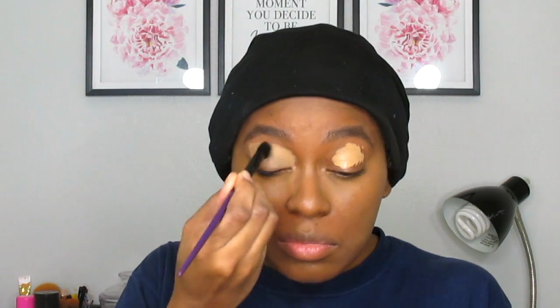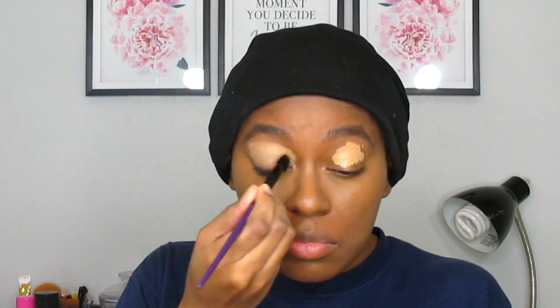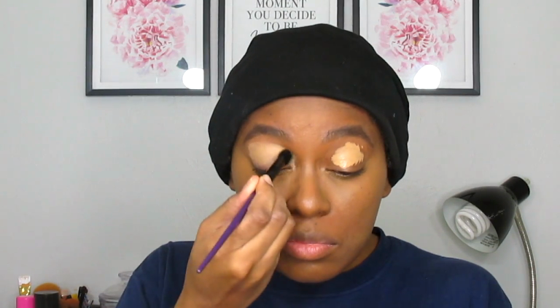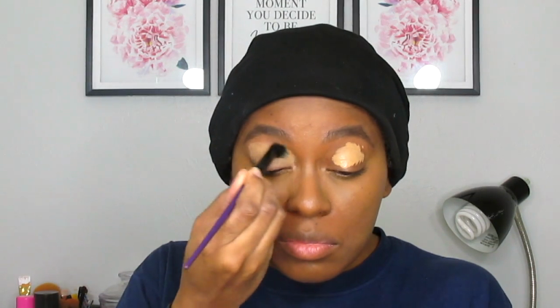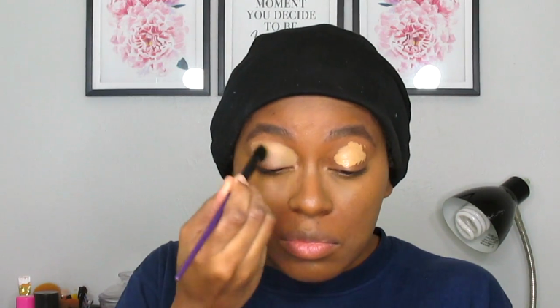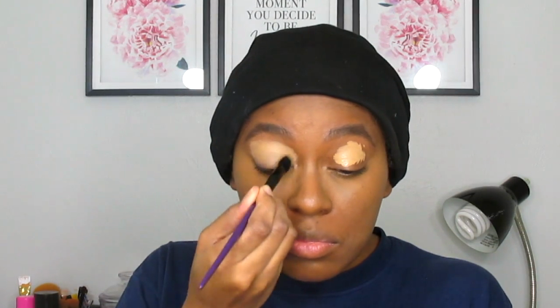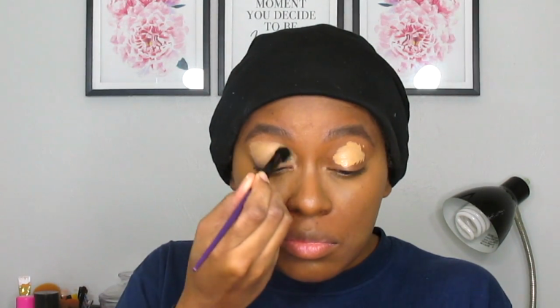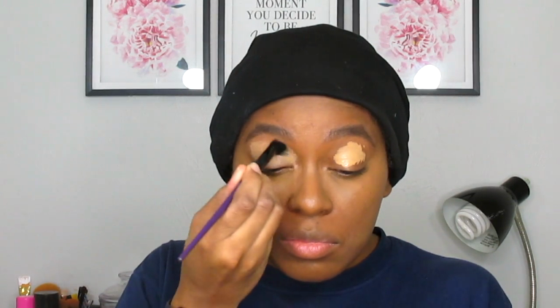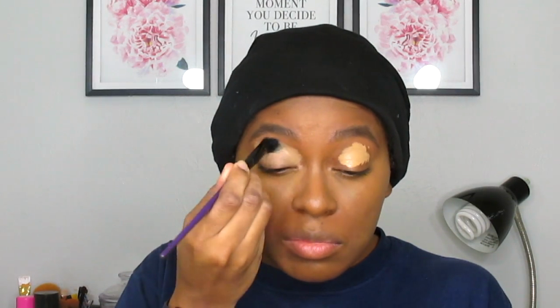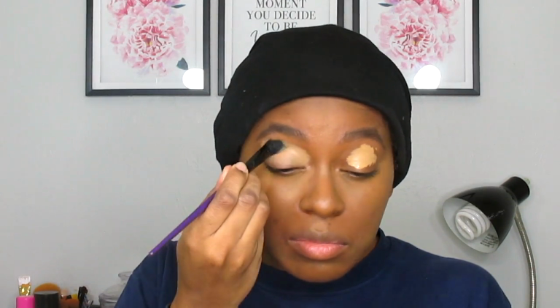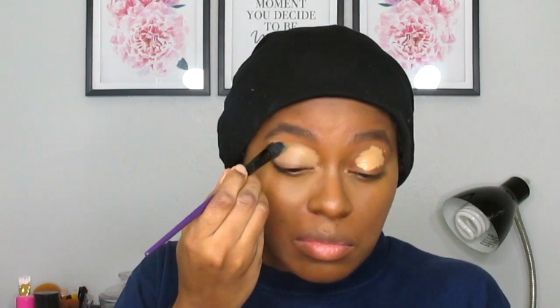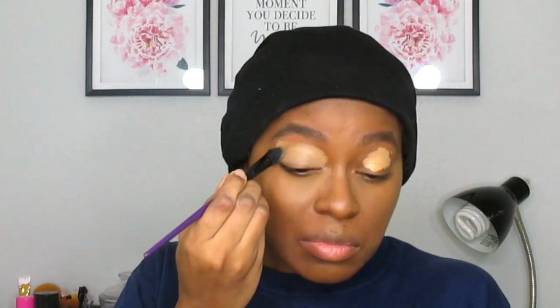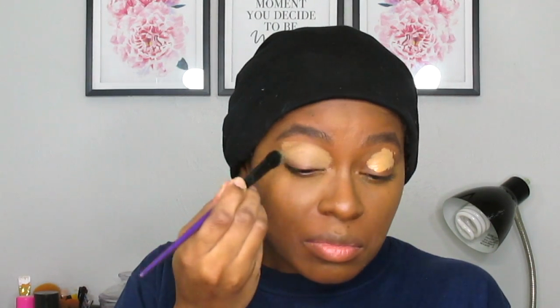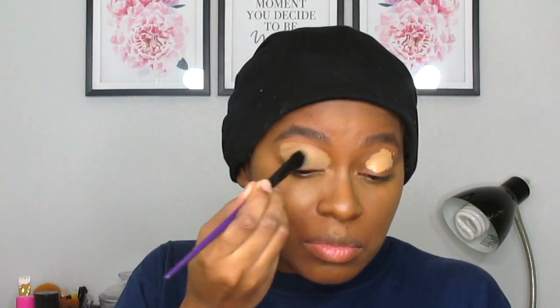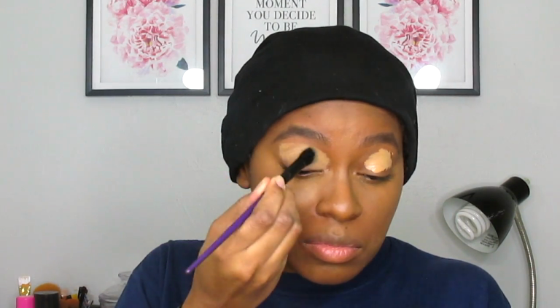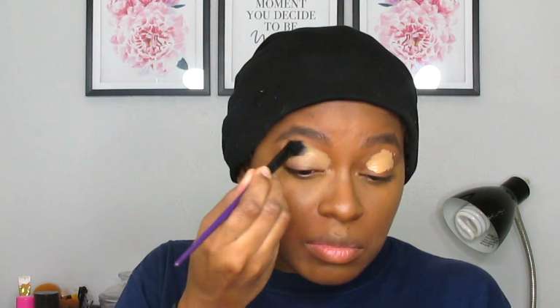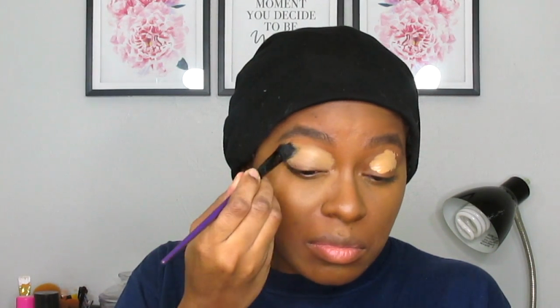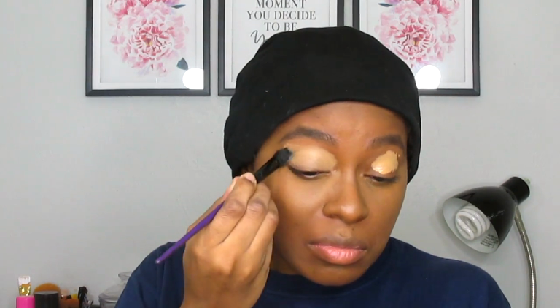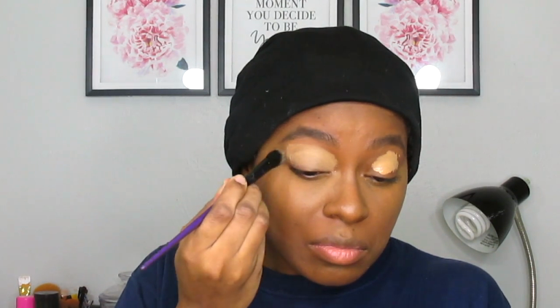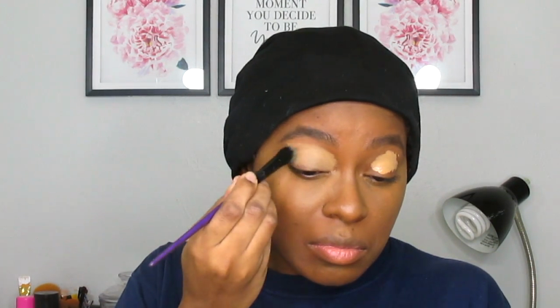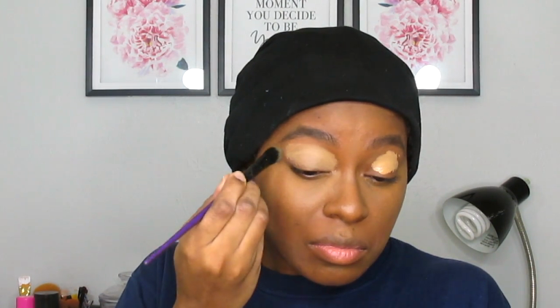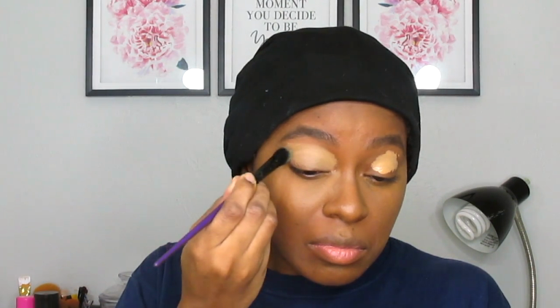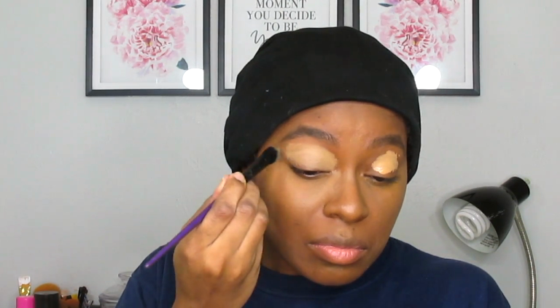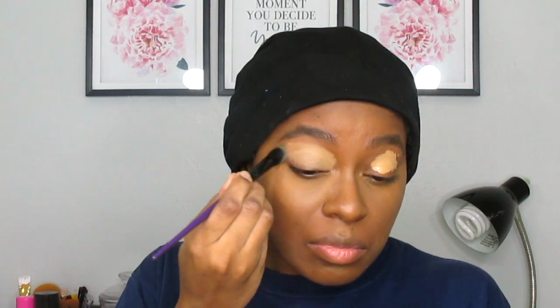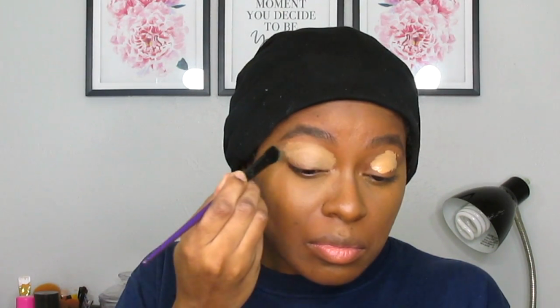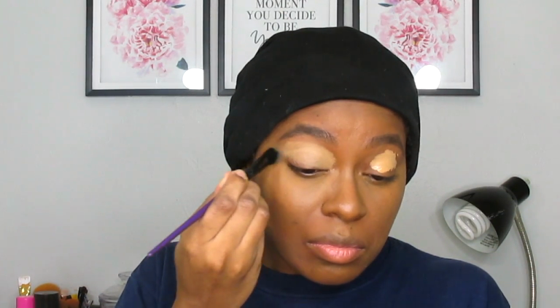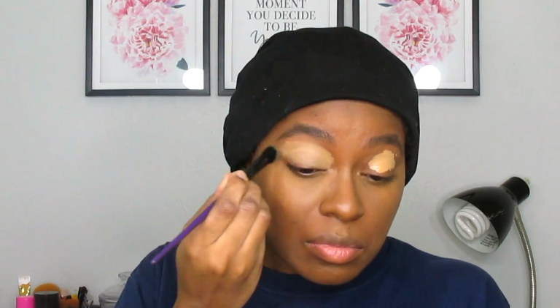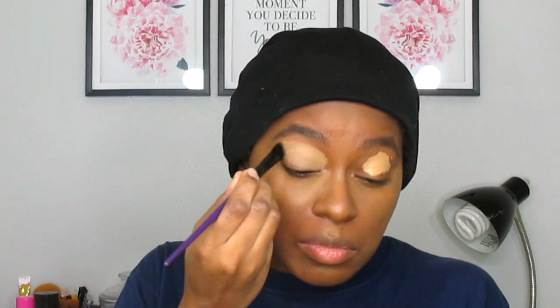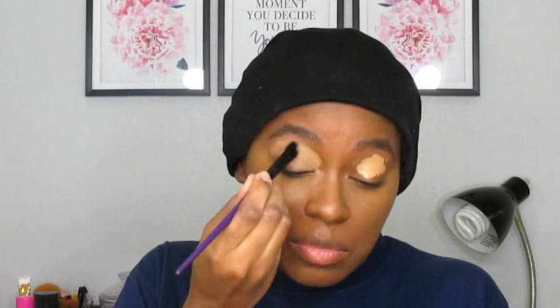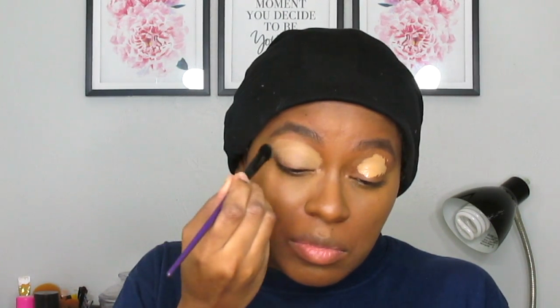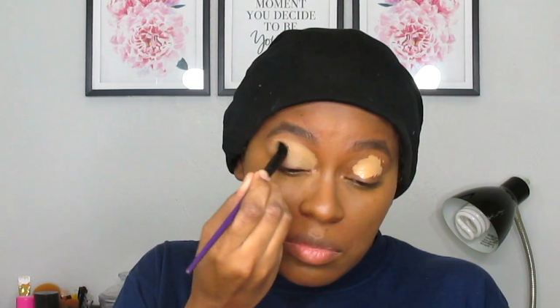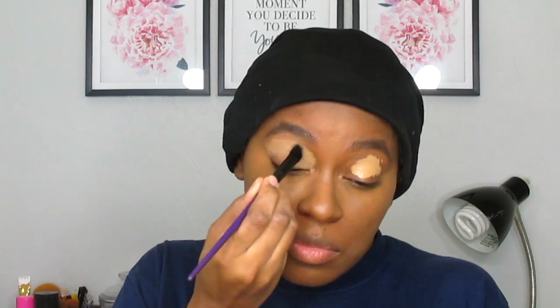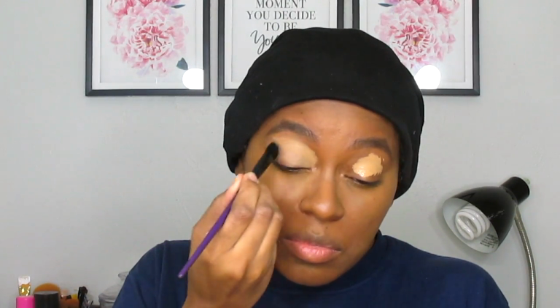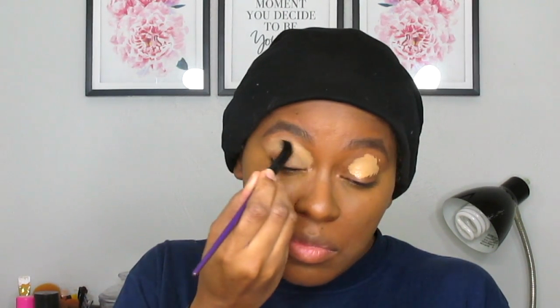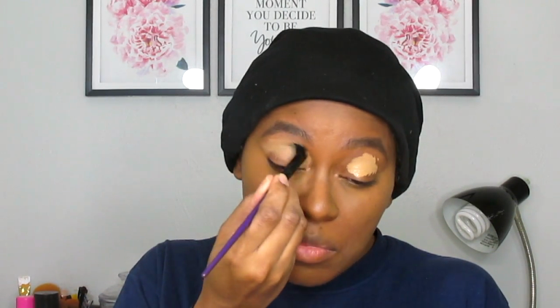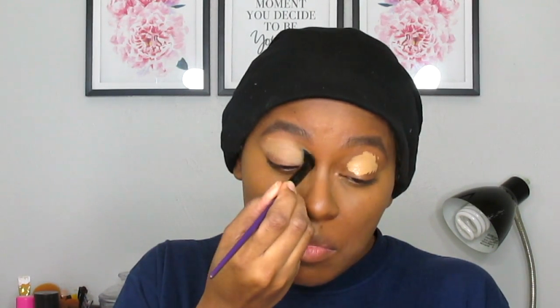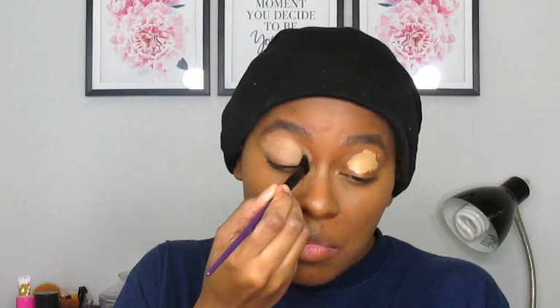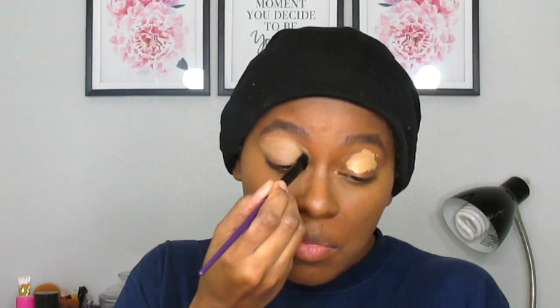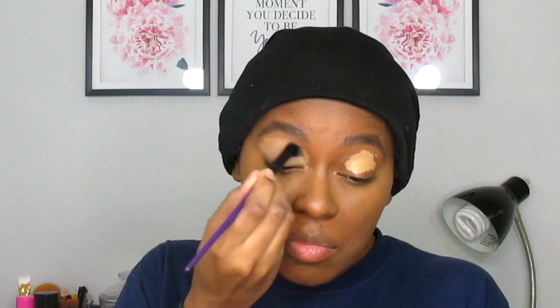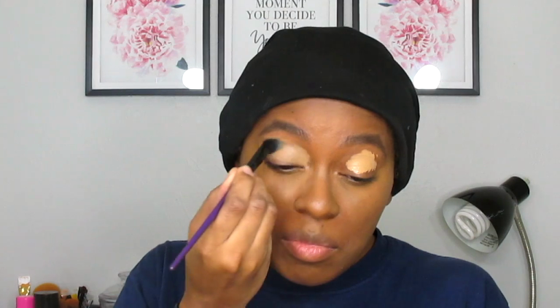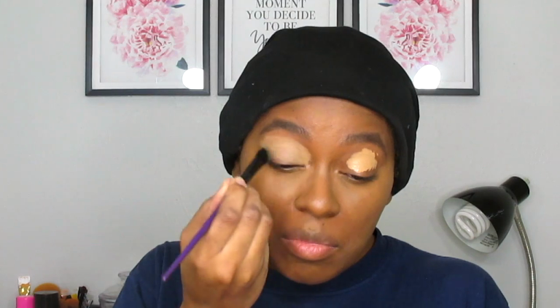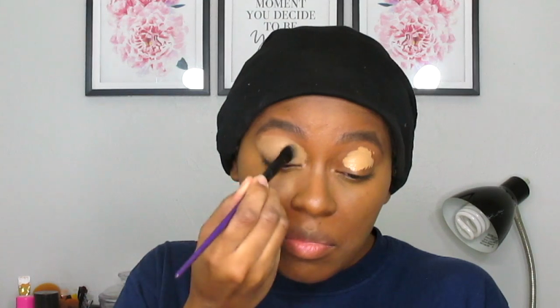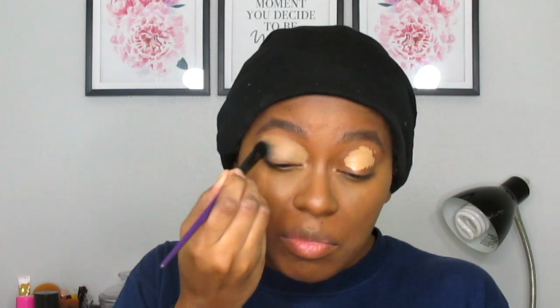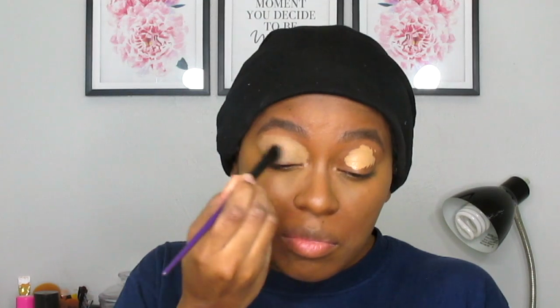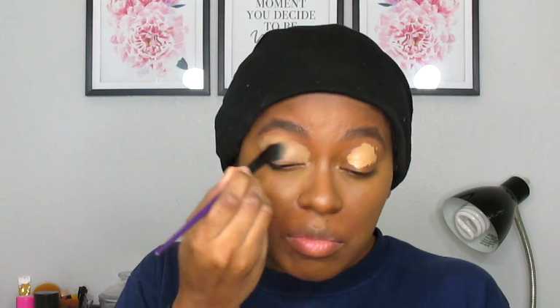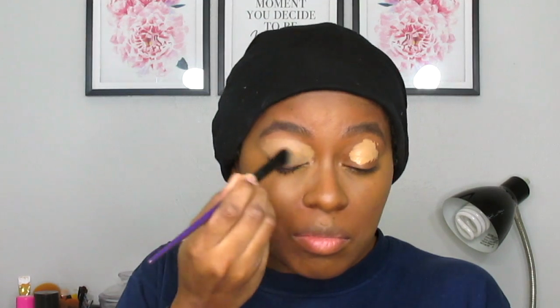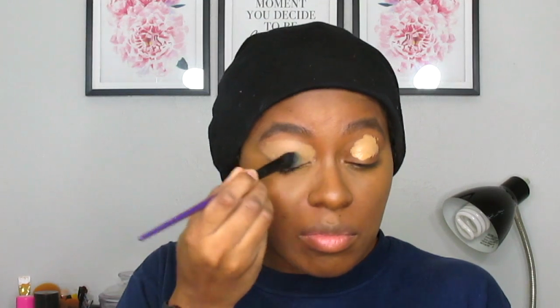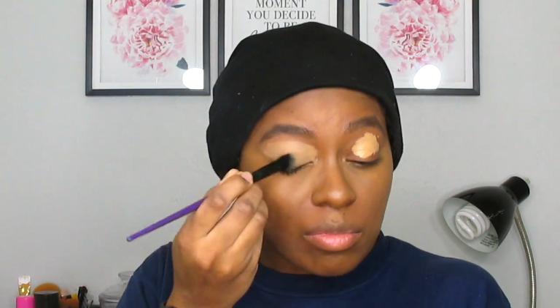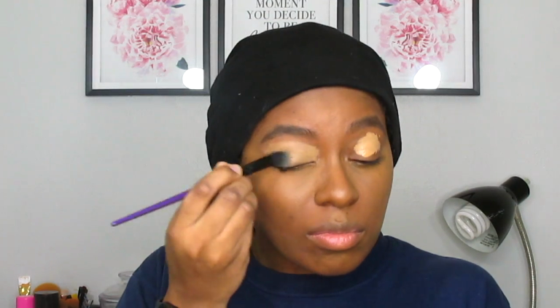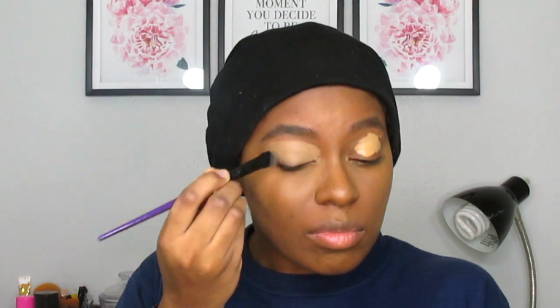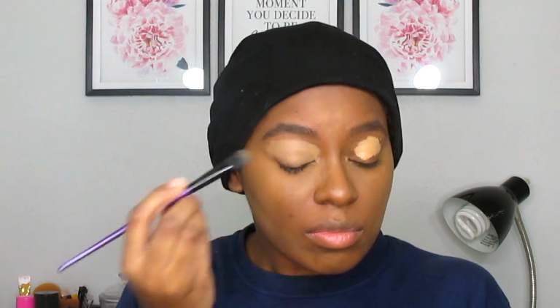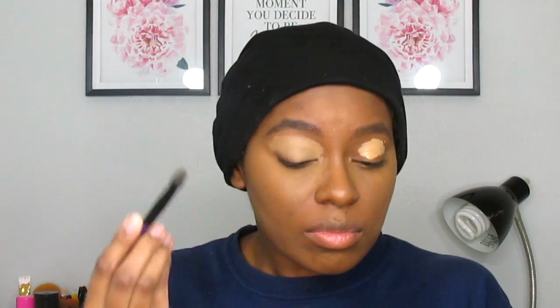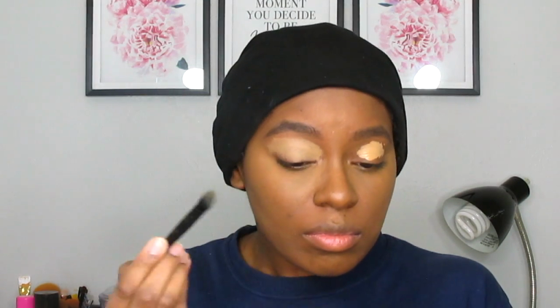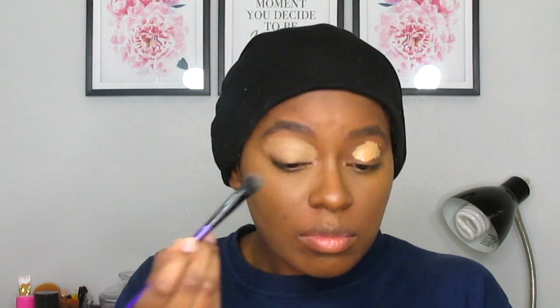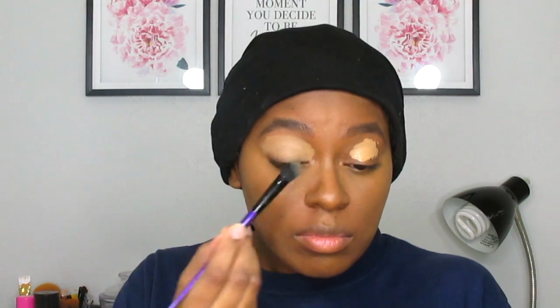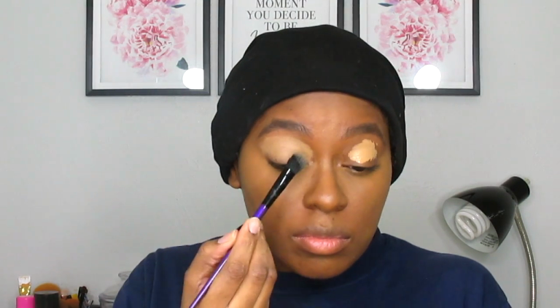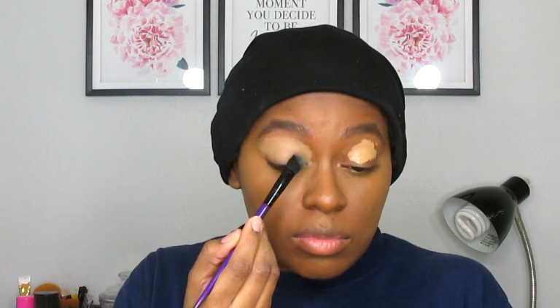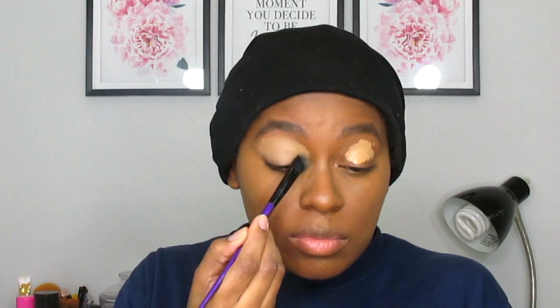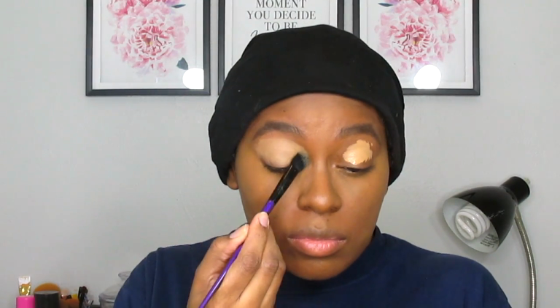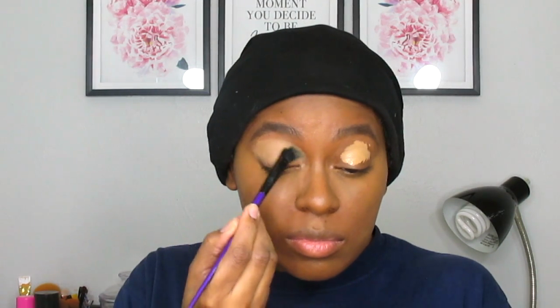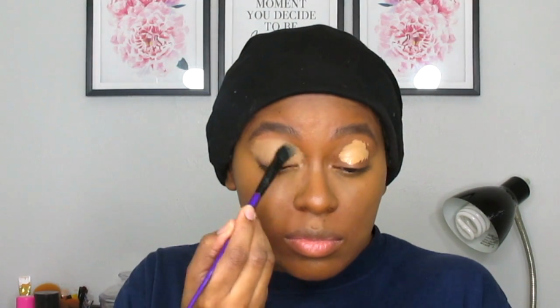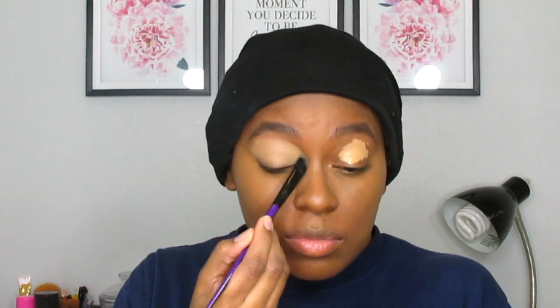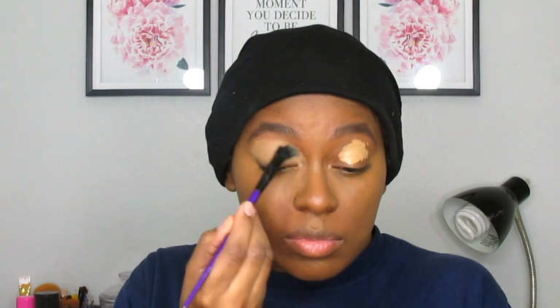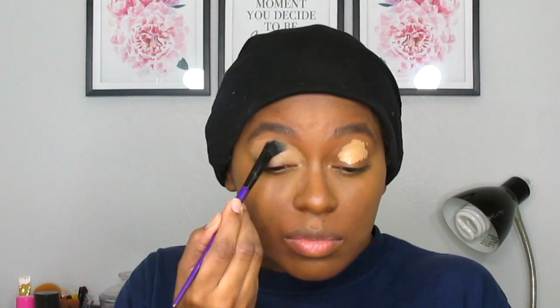As usual, all the products I use to get this look will be listed in the description box below.